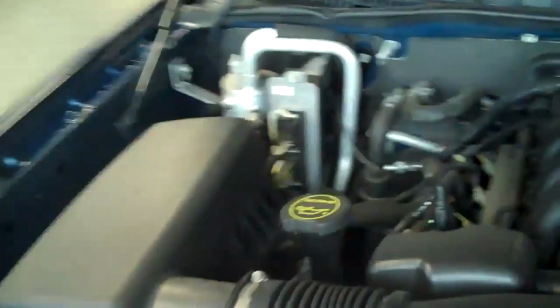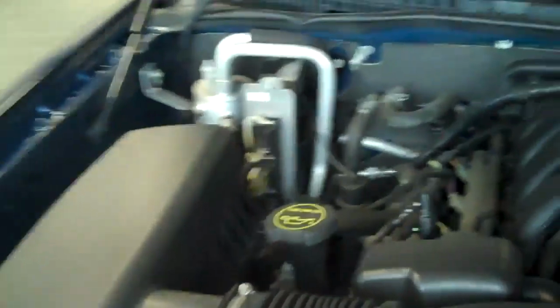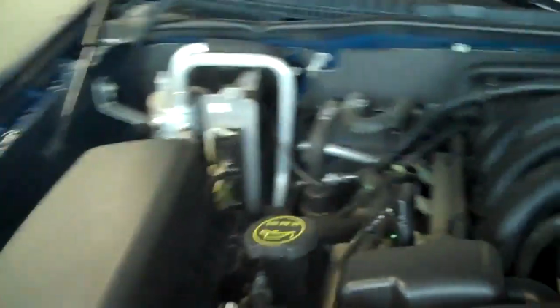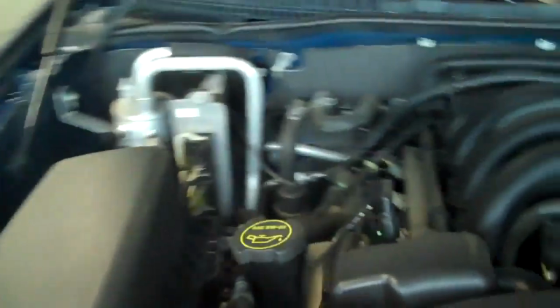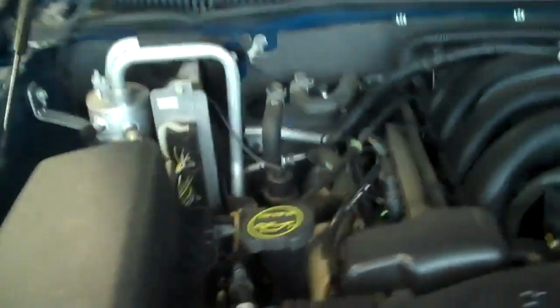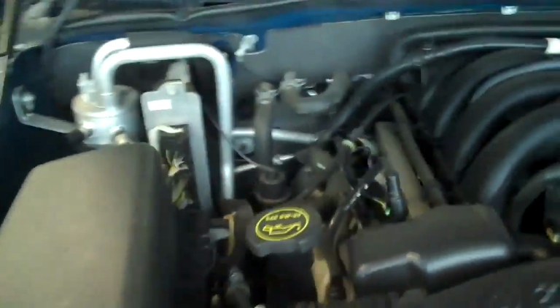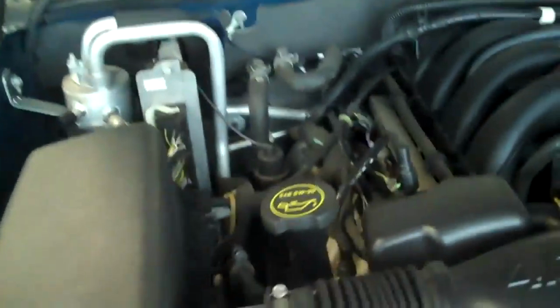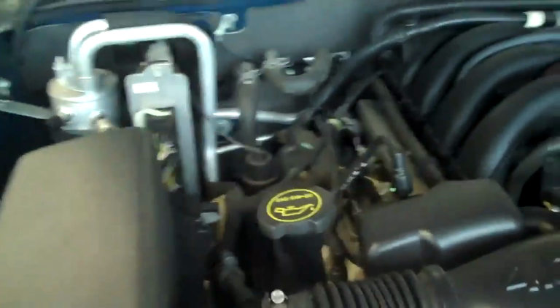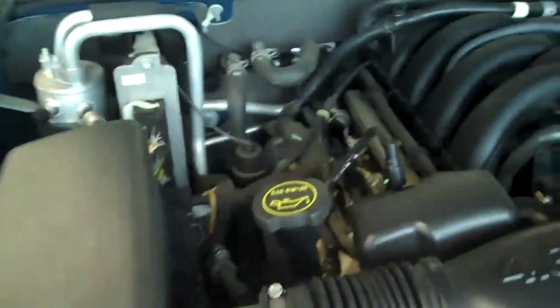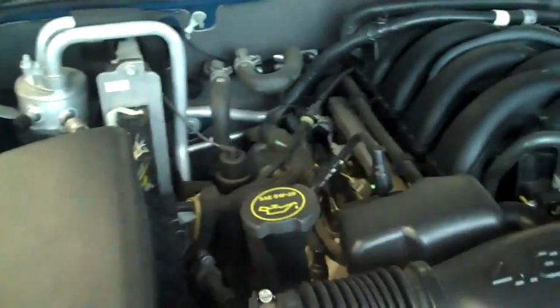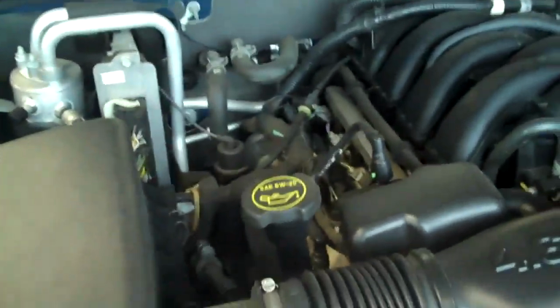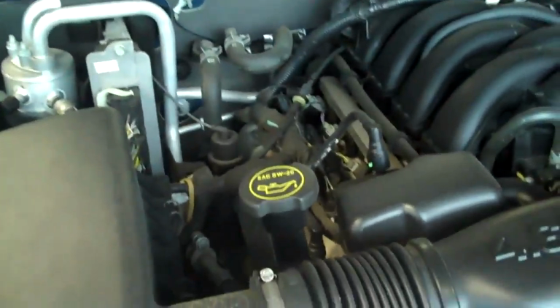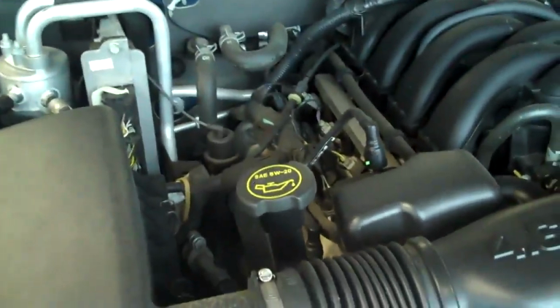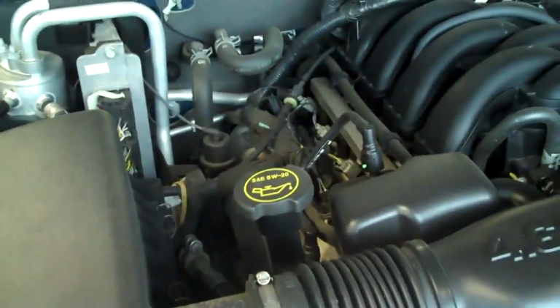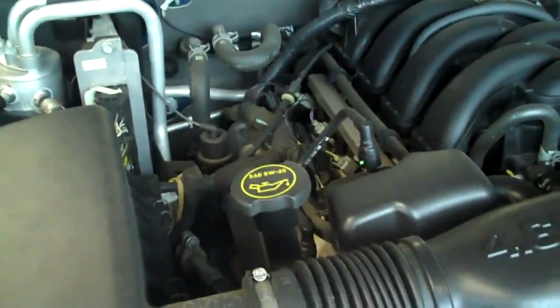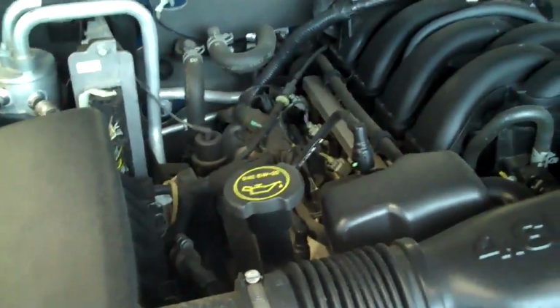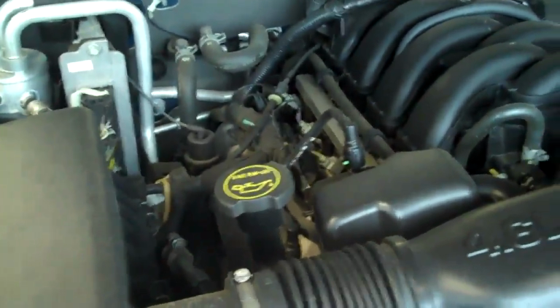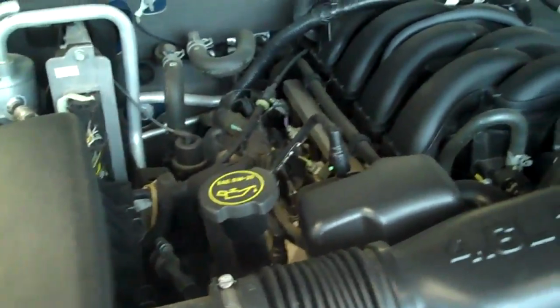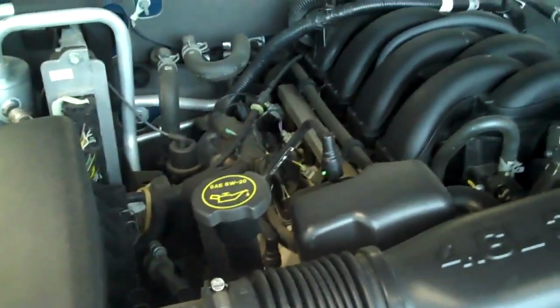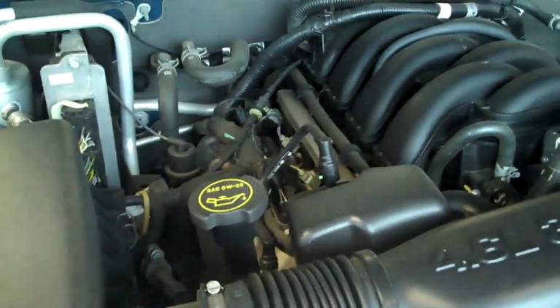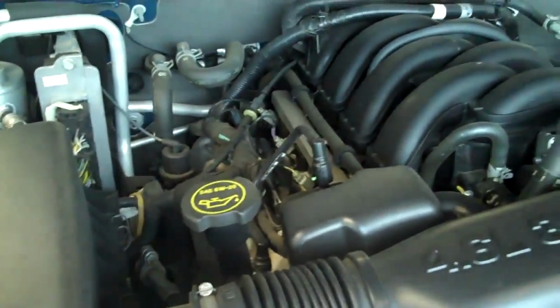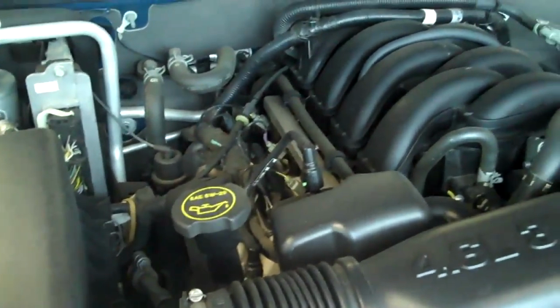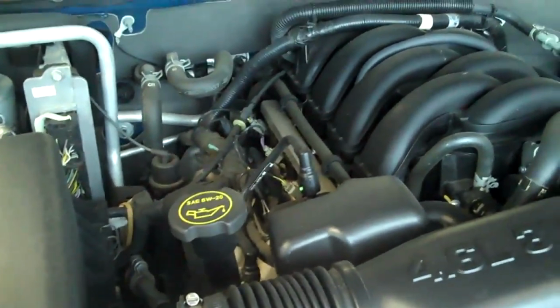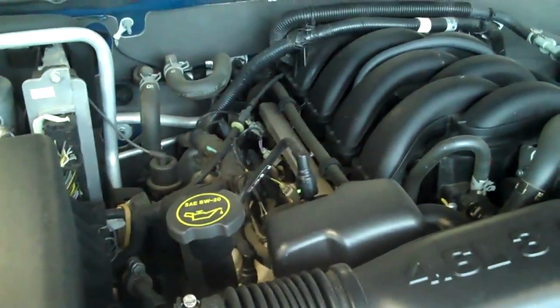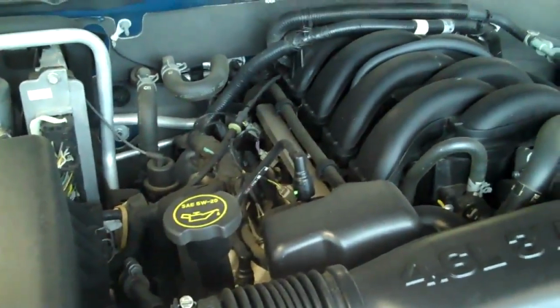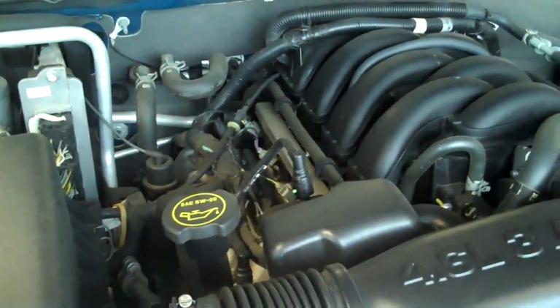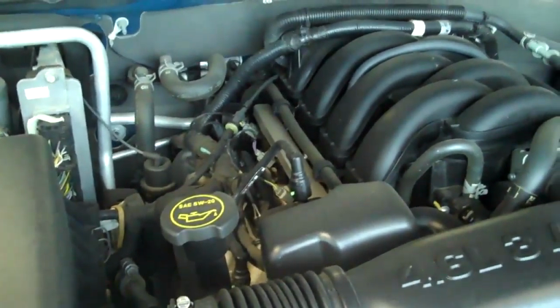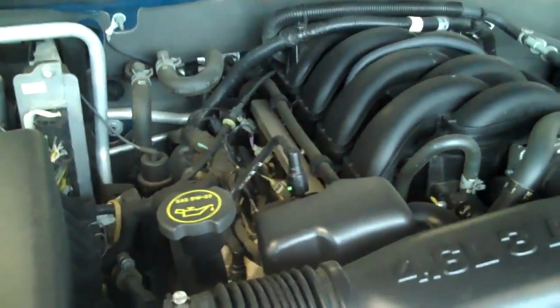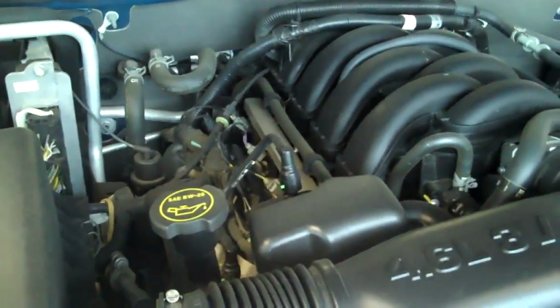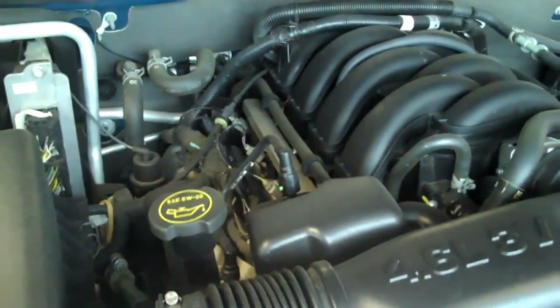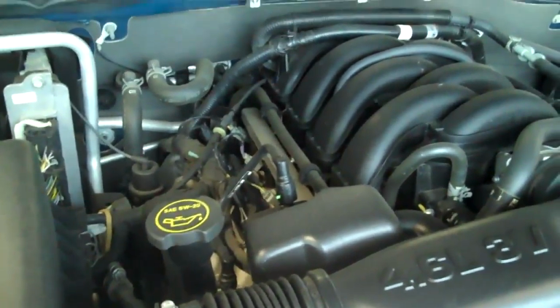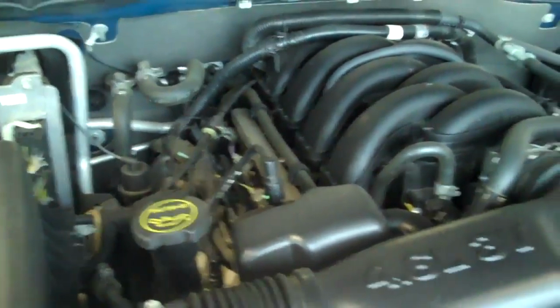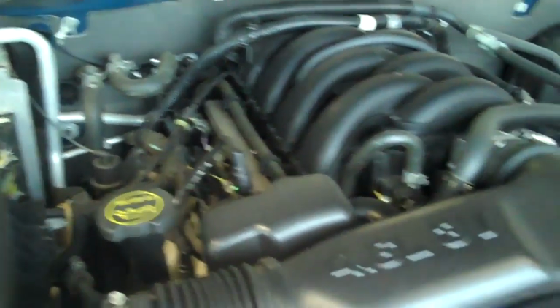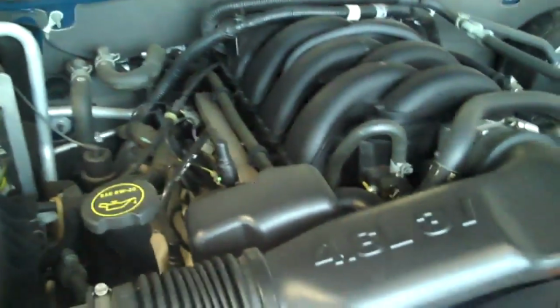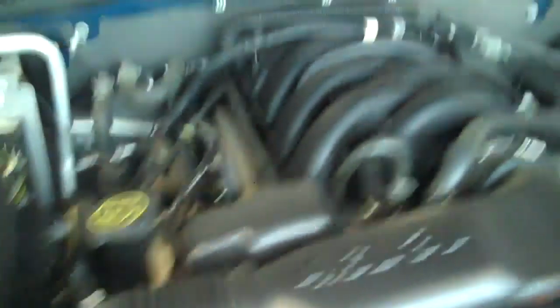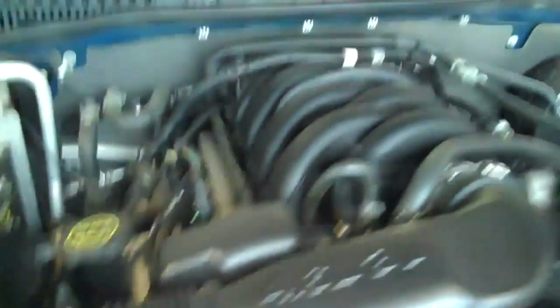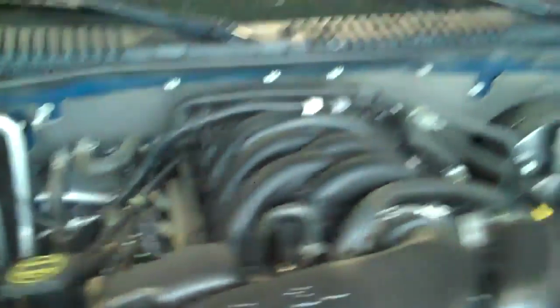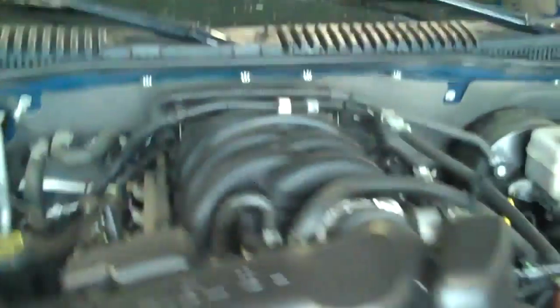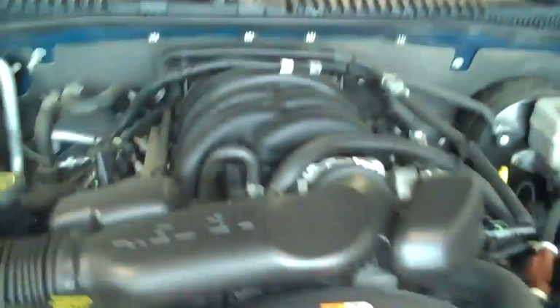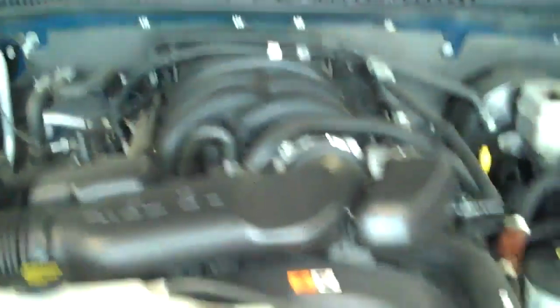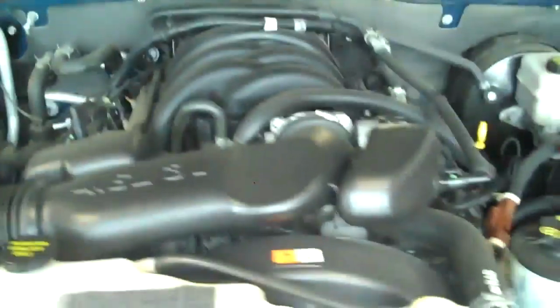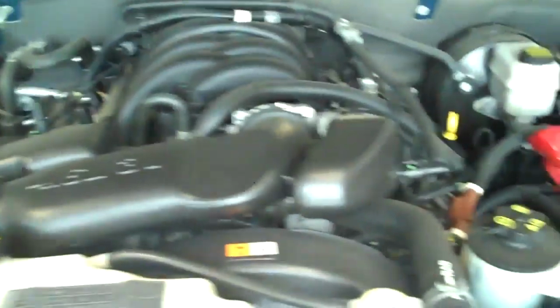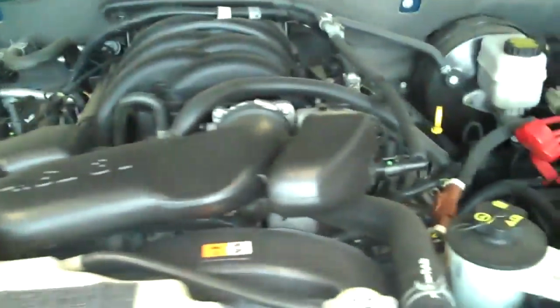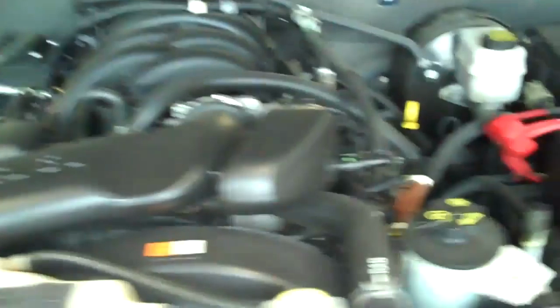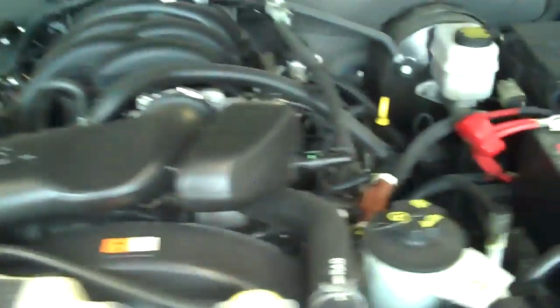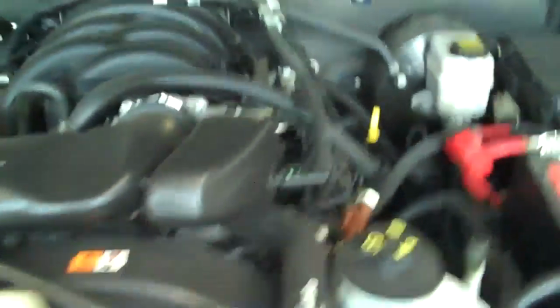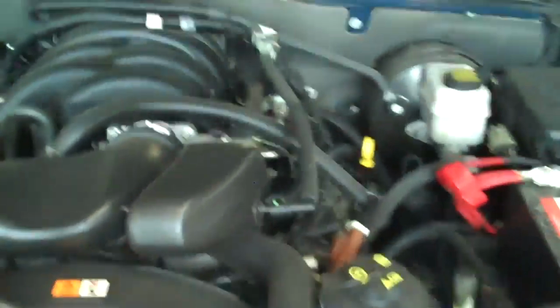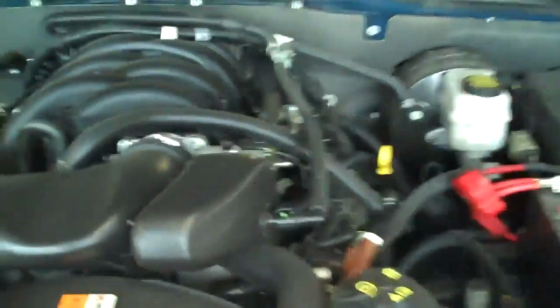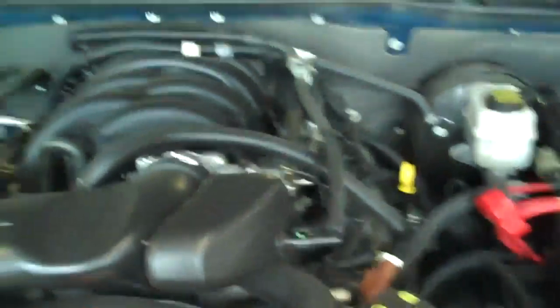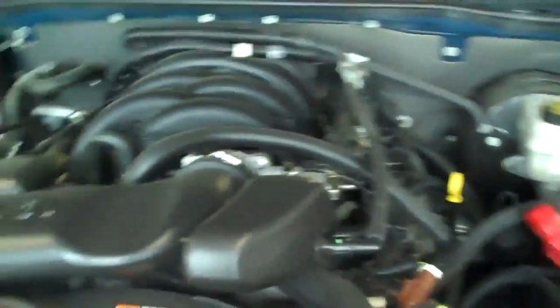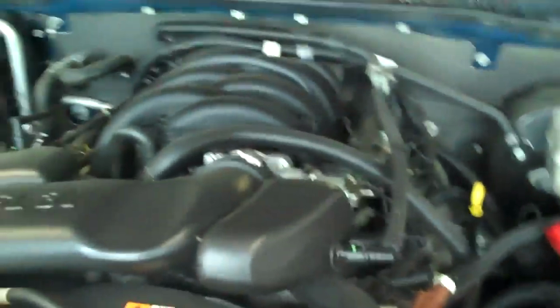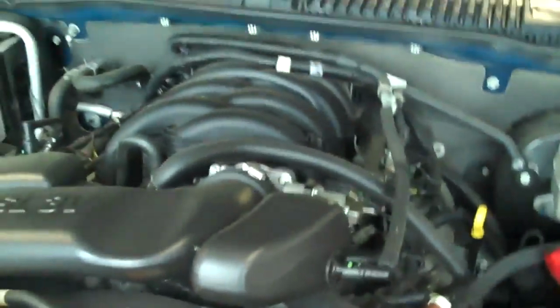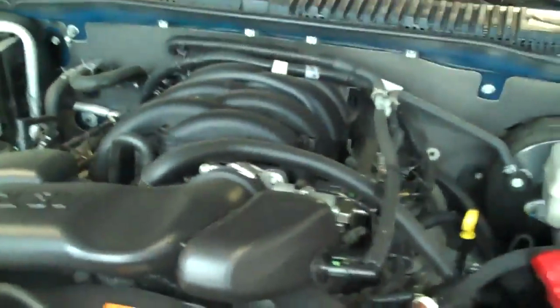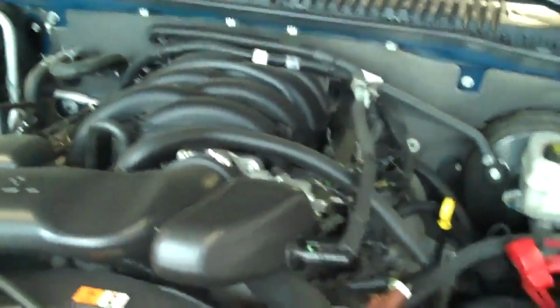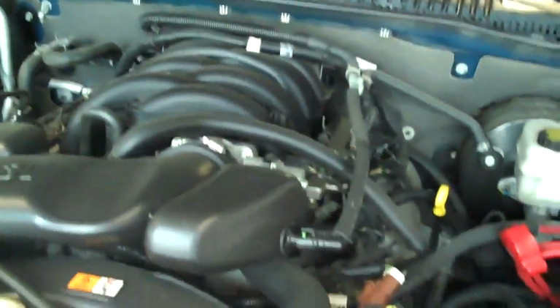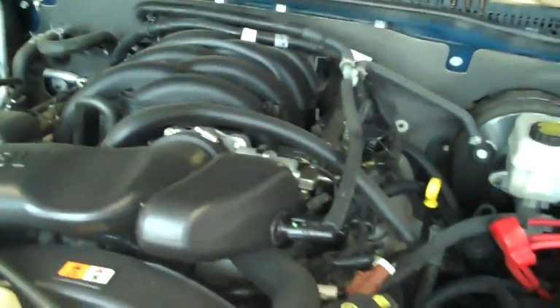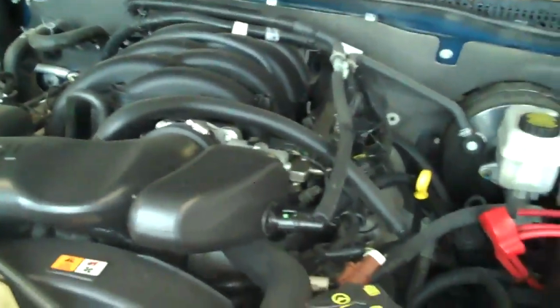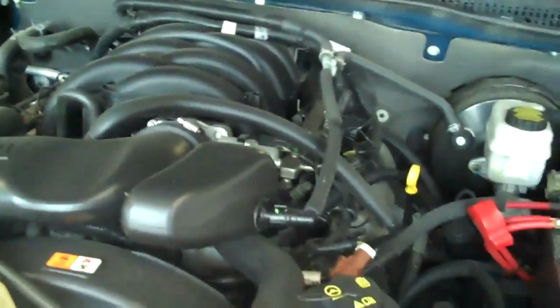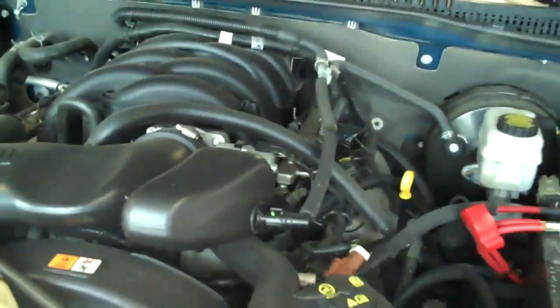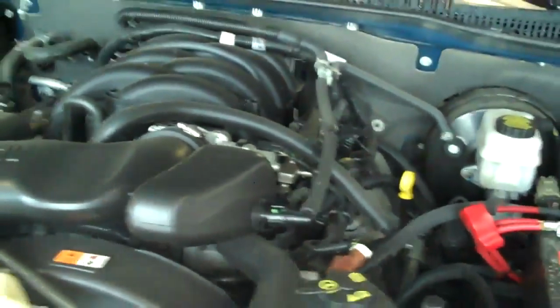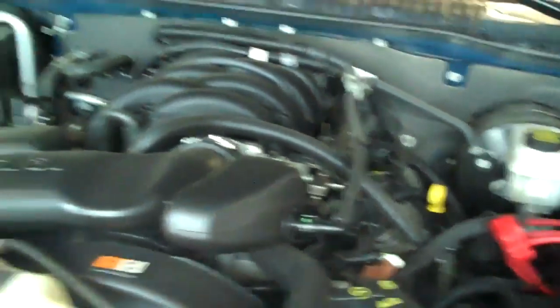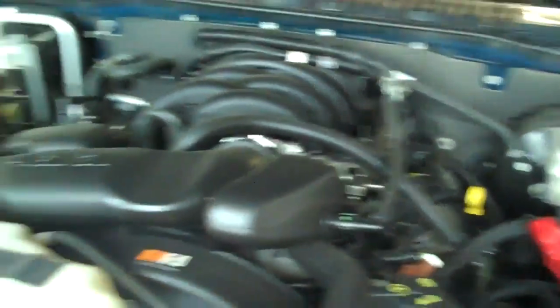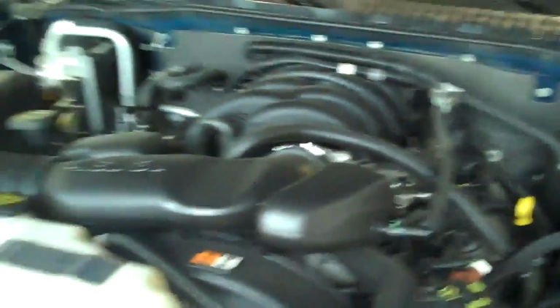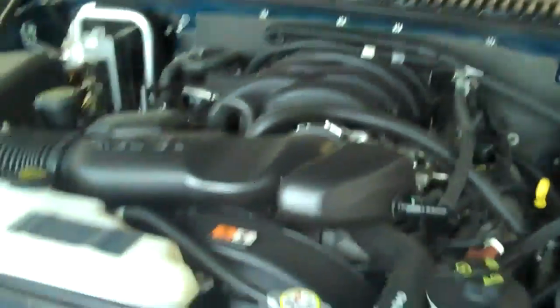This truck has the 4.6 liter V8. It's got 46,800 miles on it.